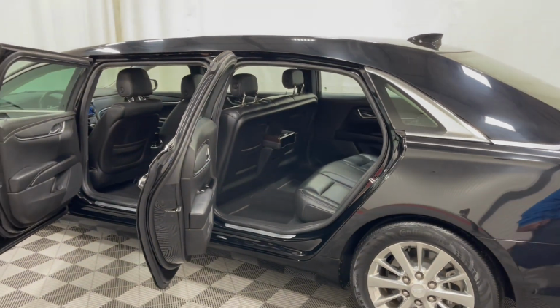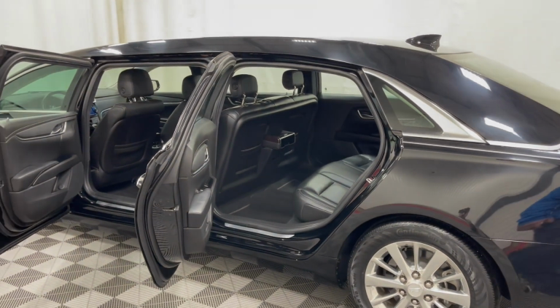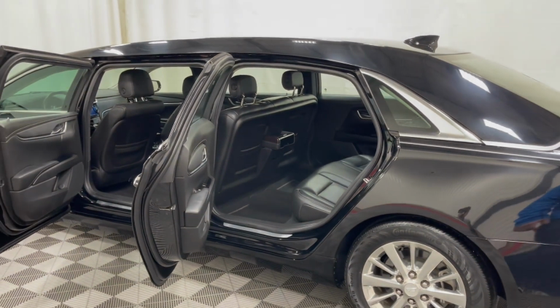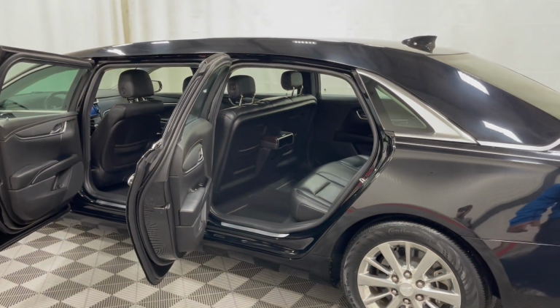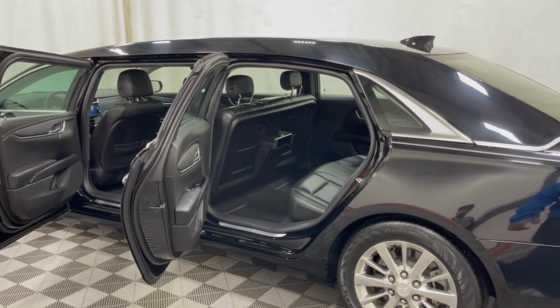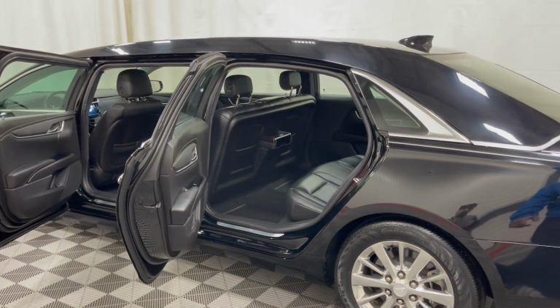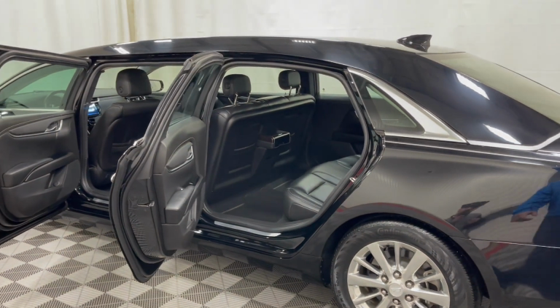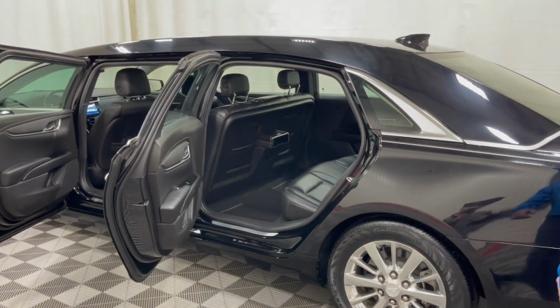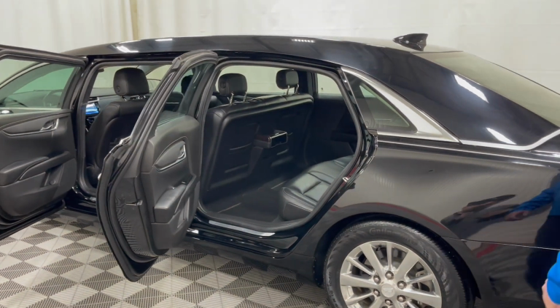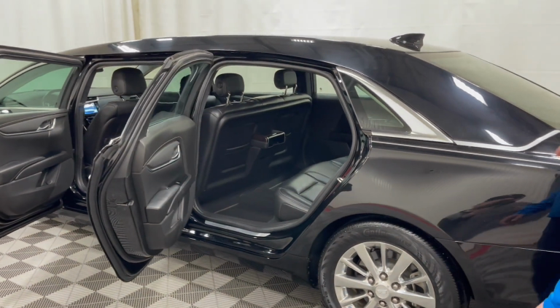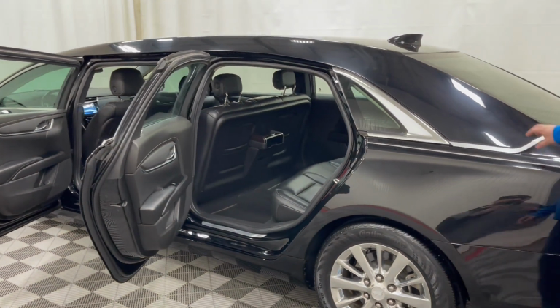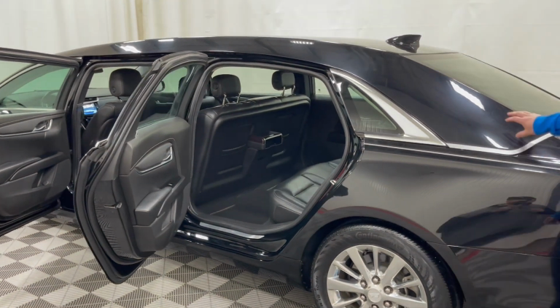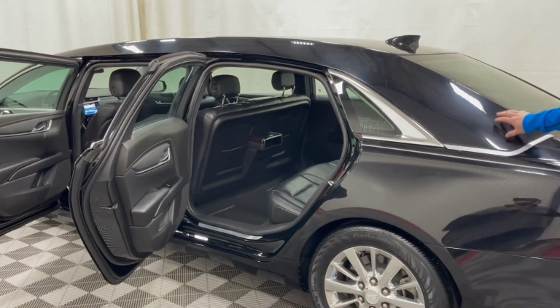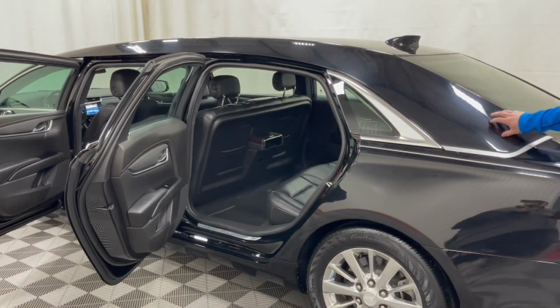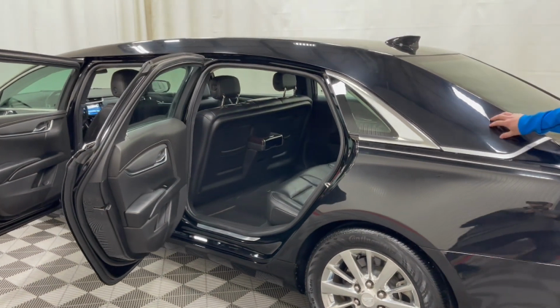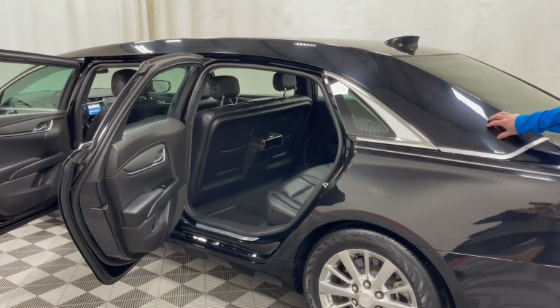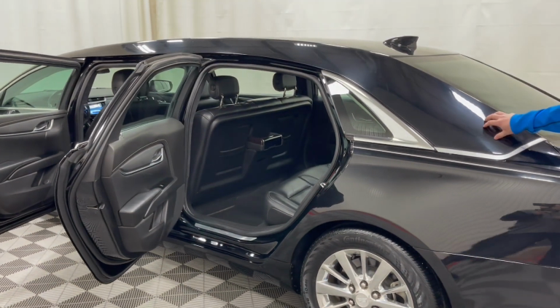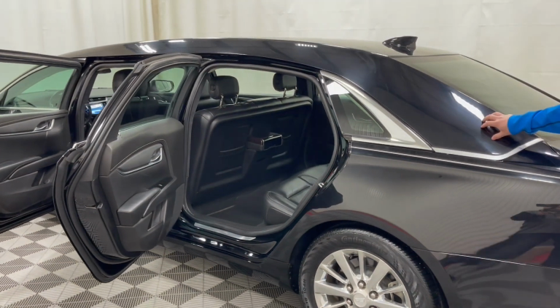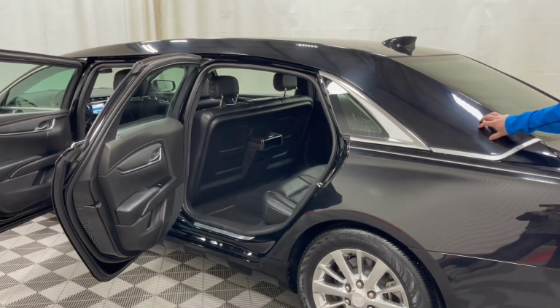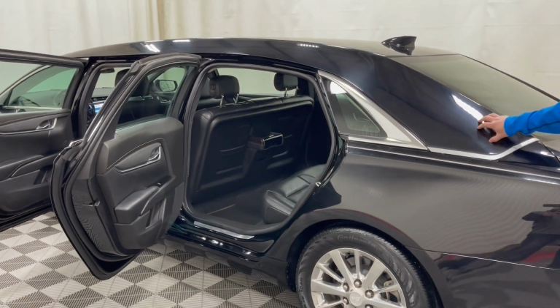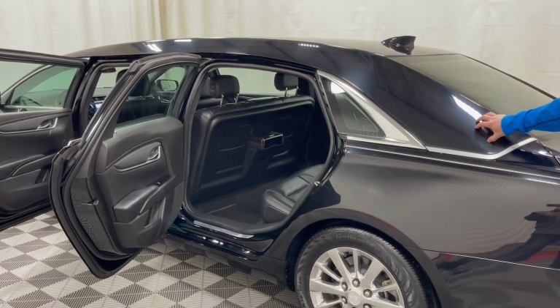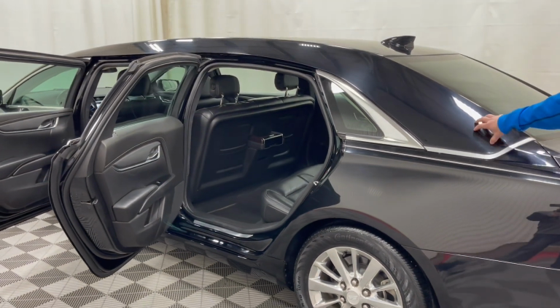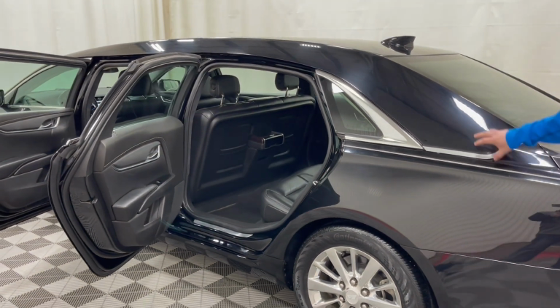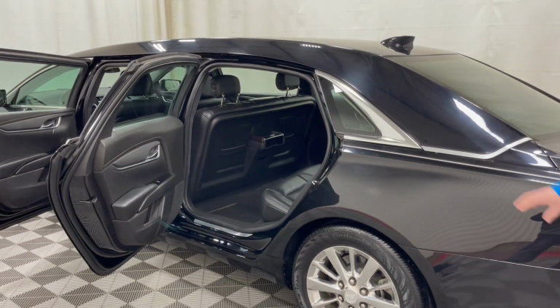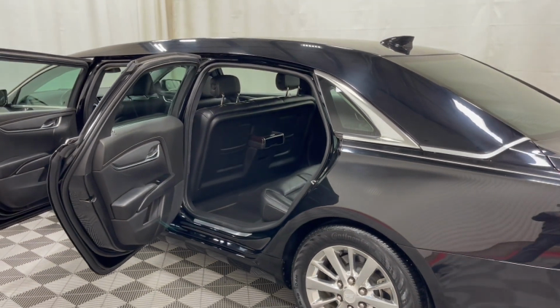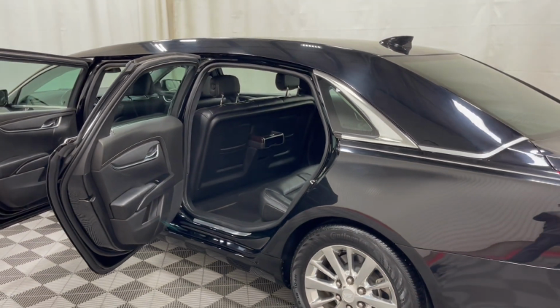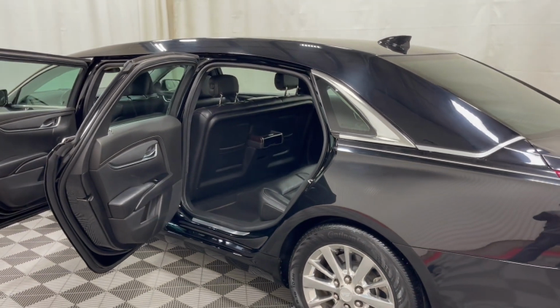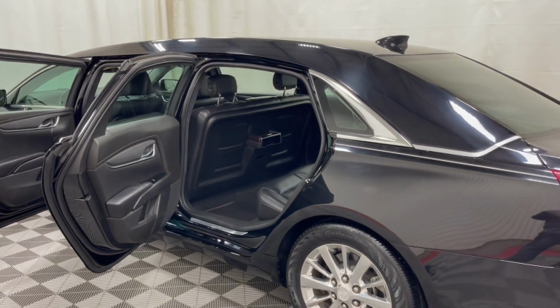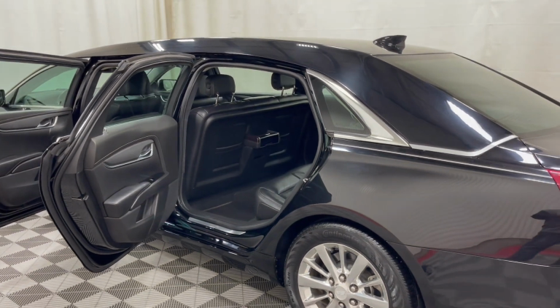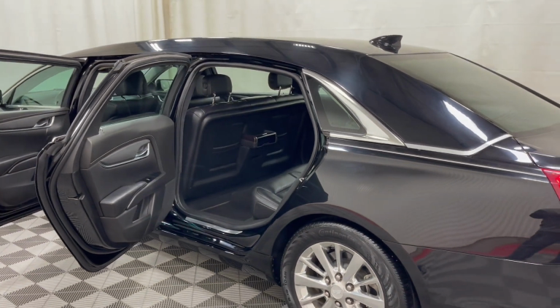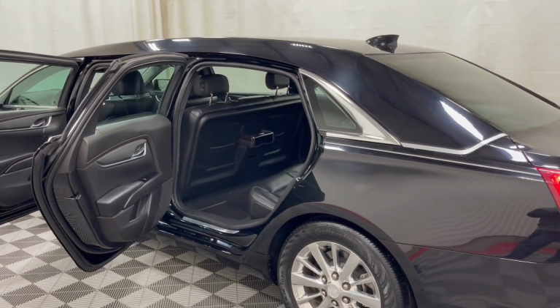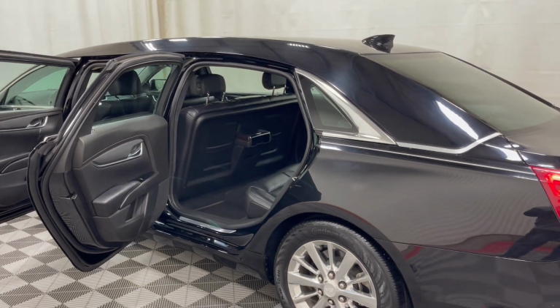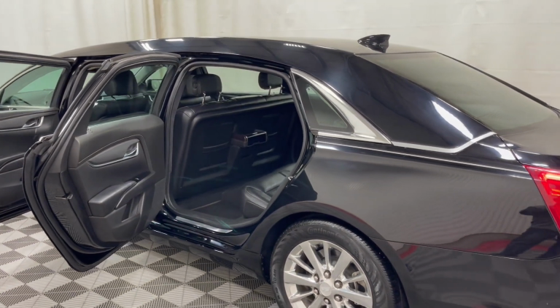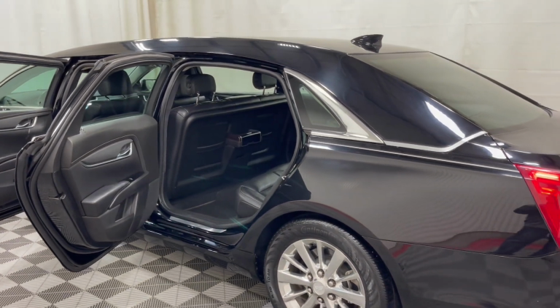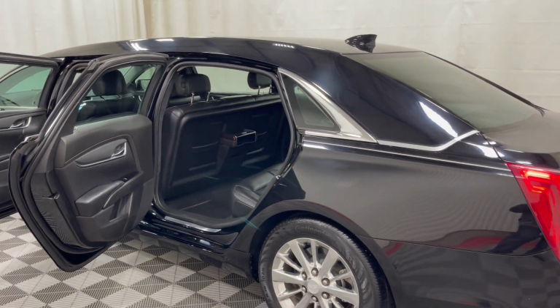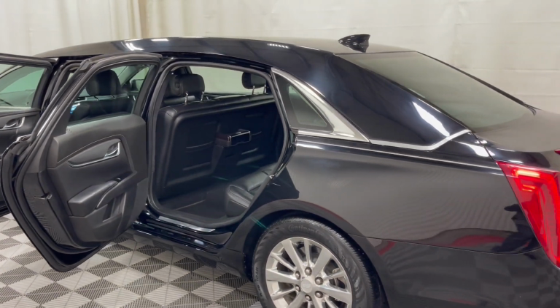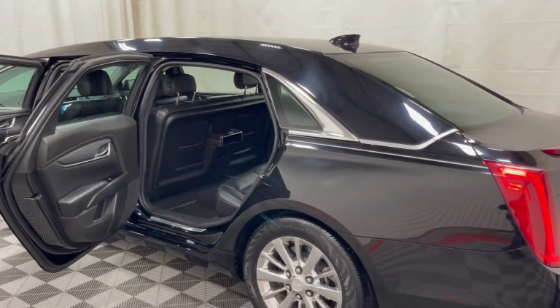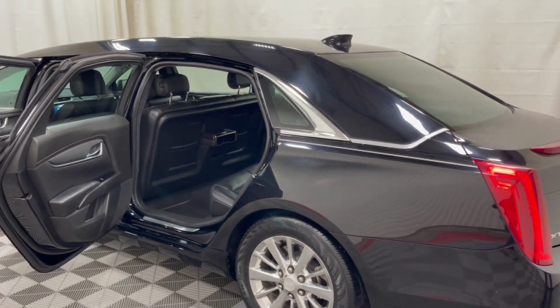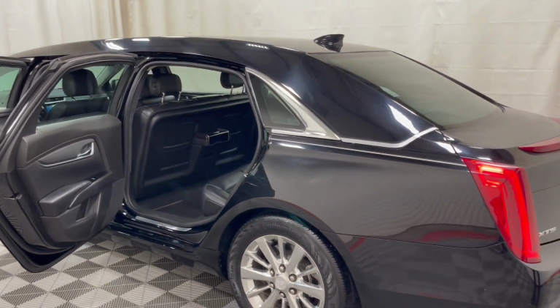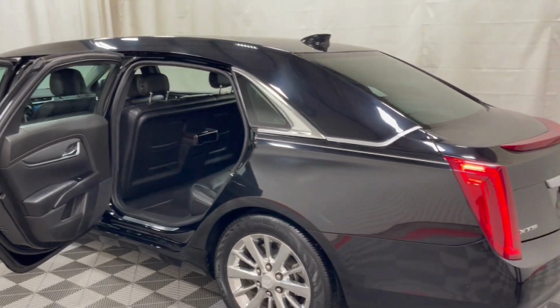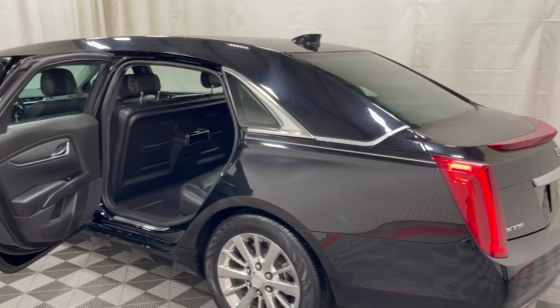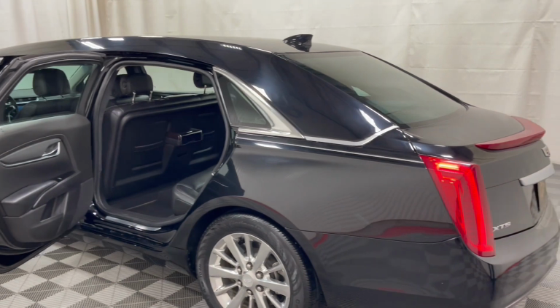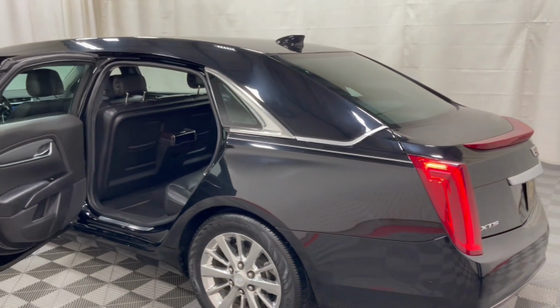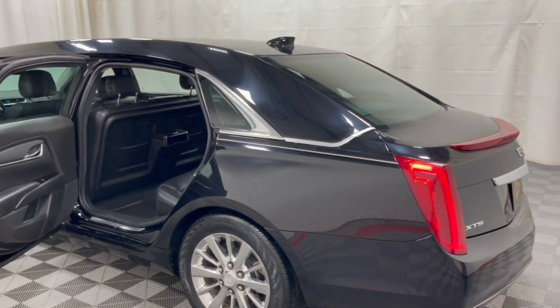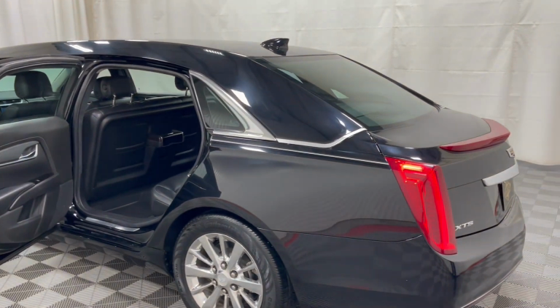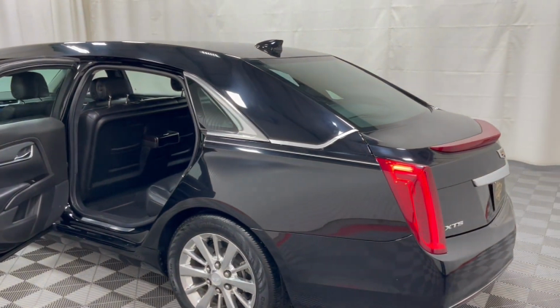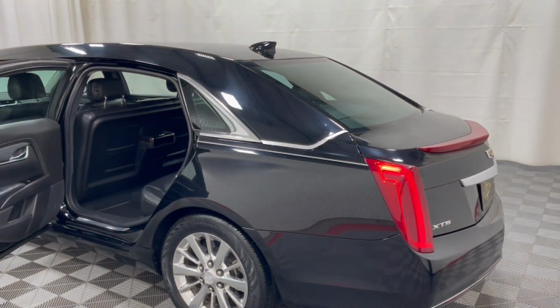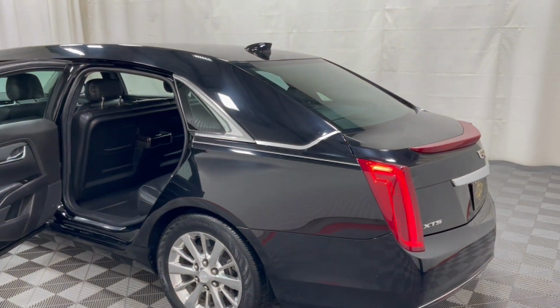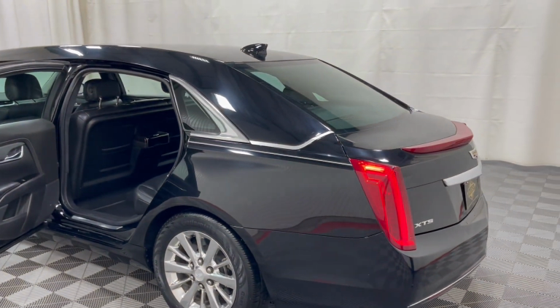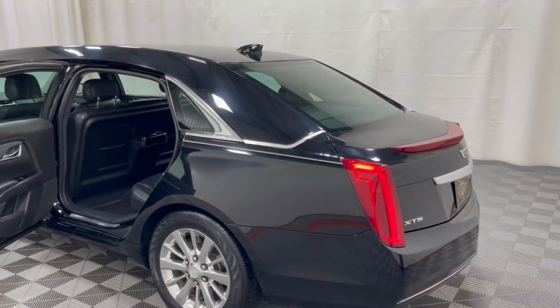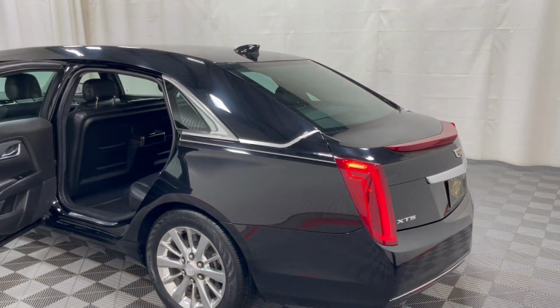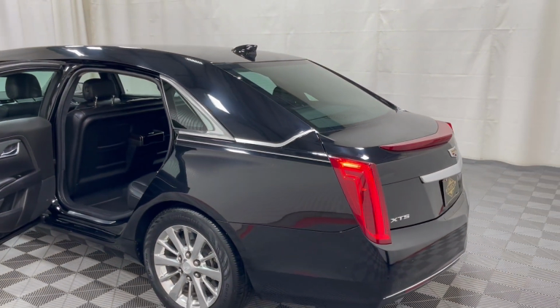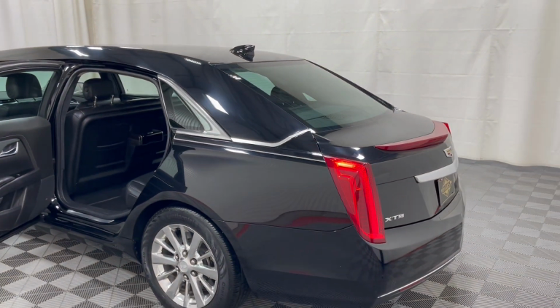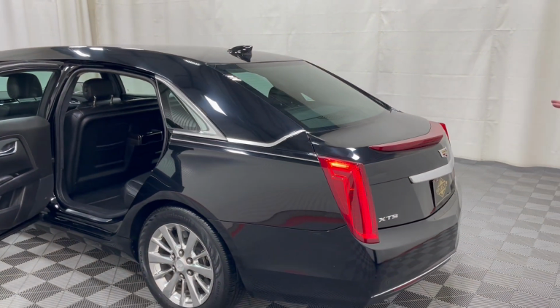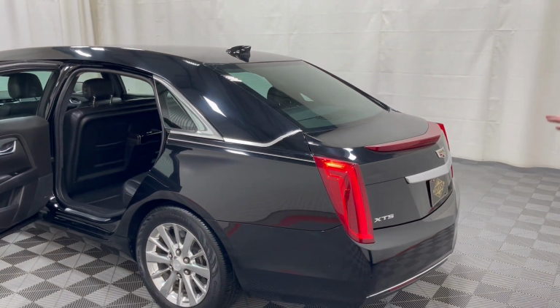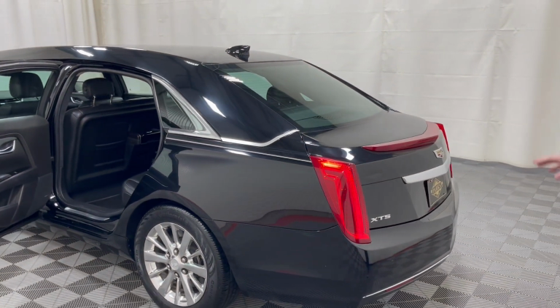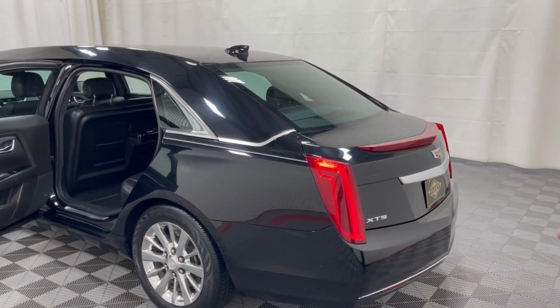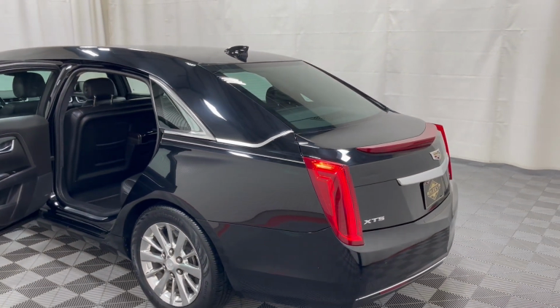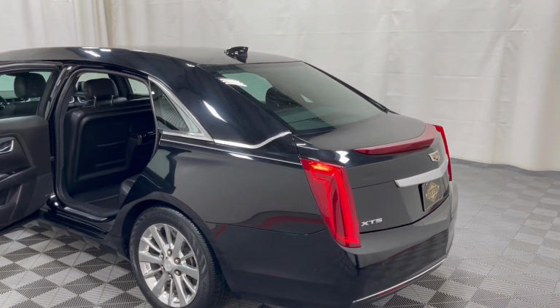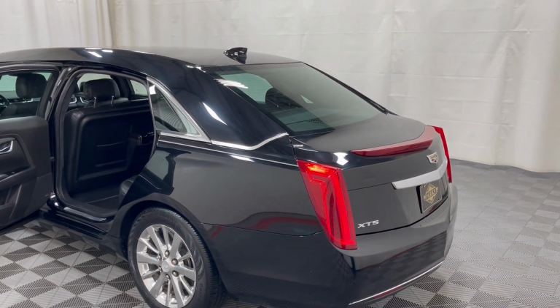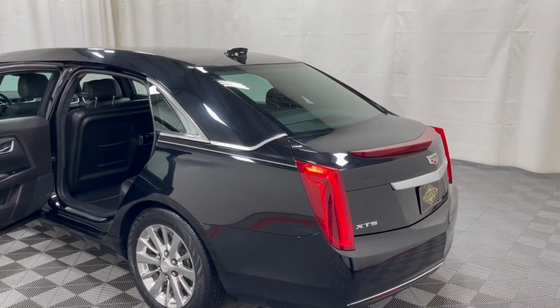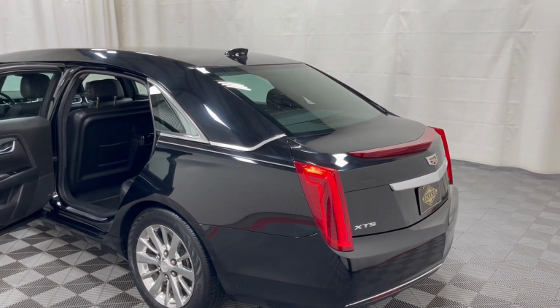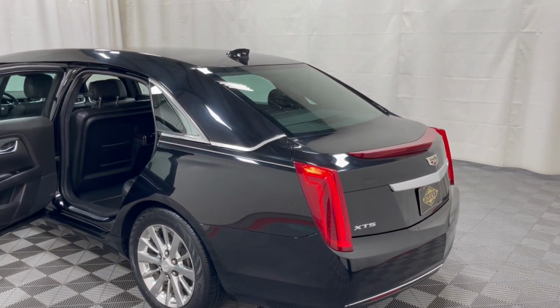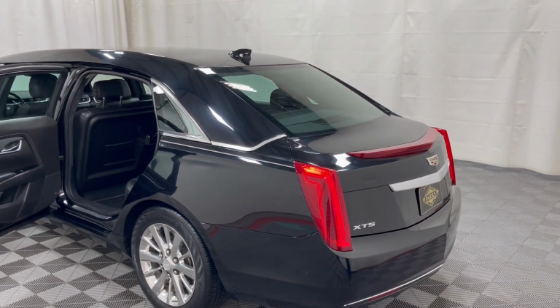You do have that full painted slick top as we talked about. We don't see a lot of six-door XTS limousines with a full slick top.